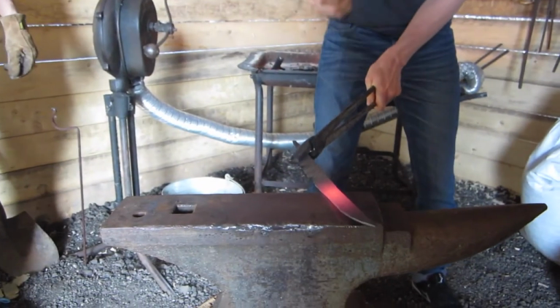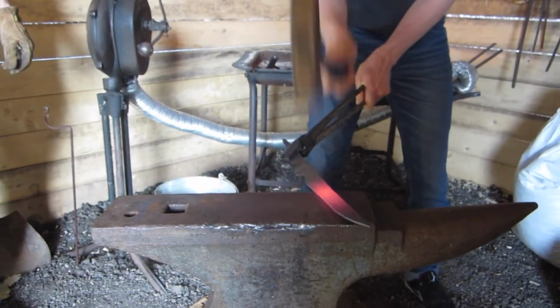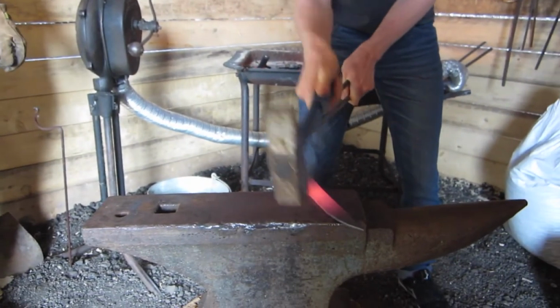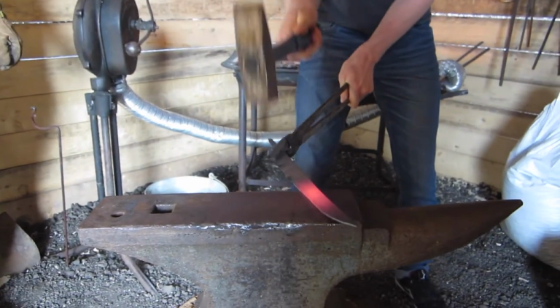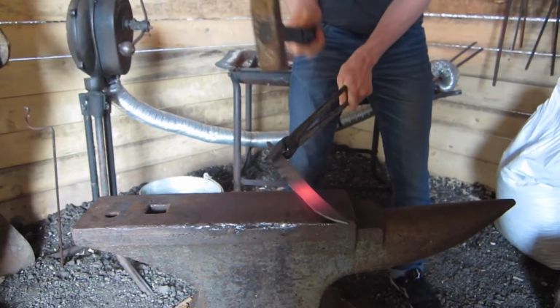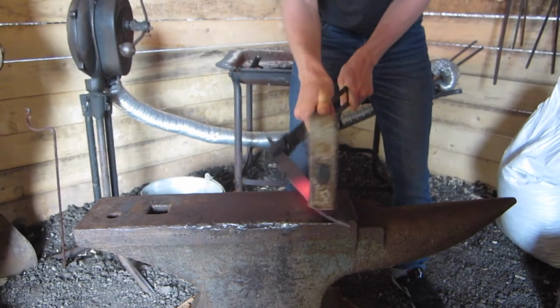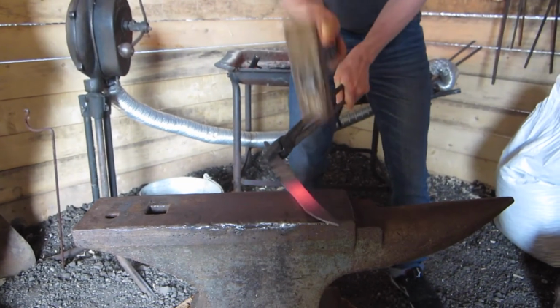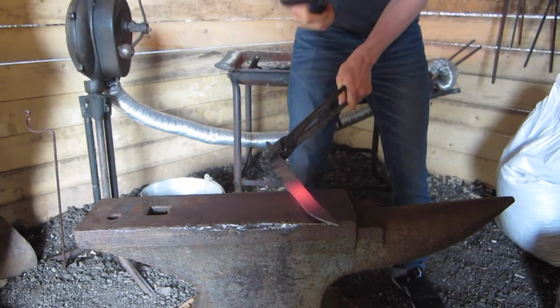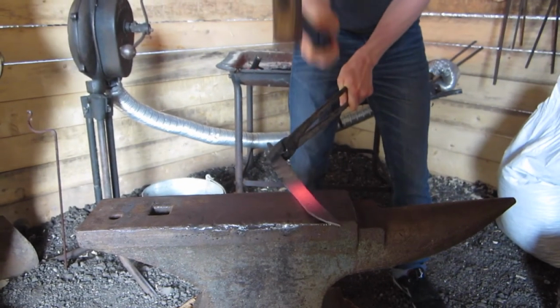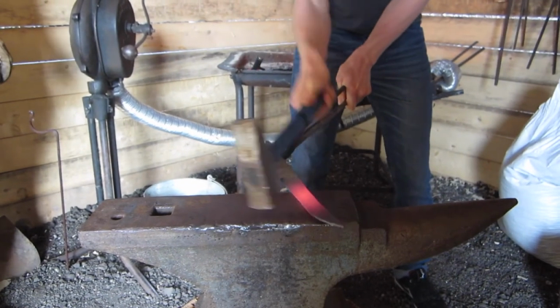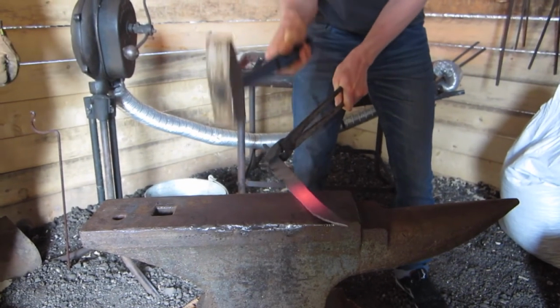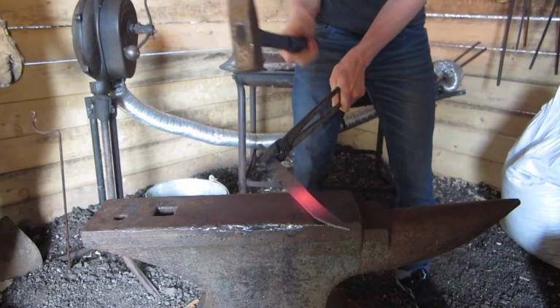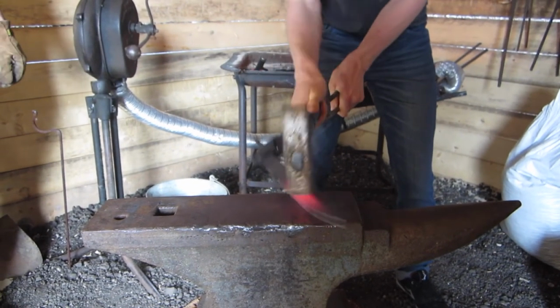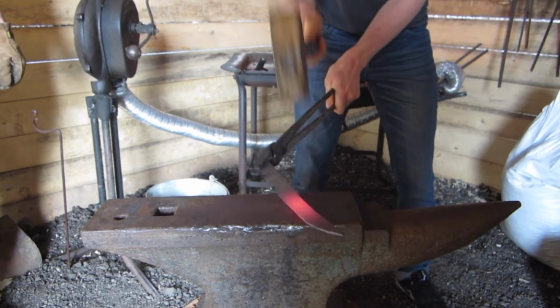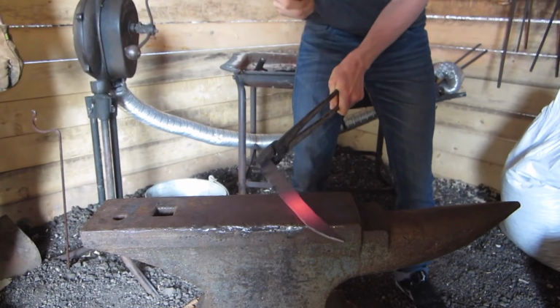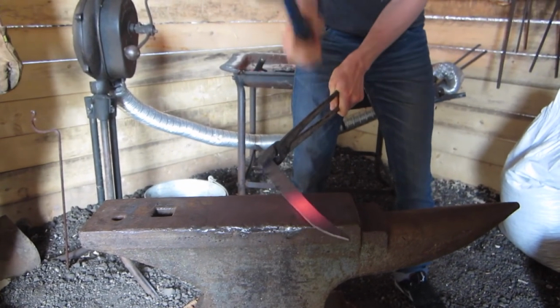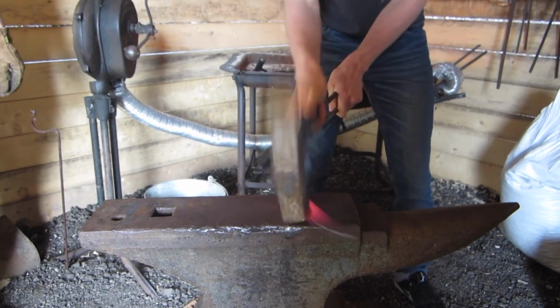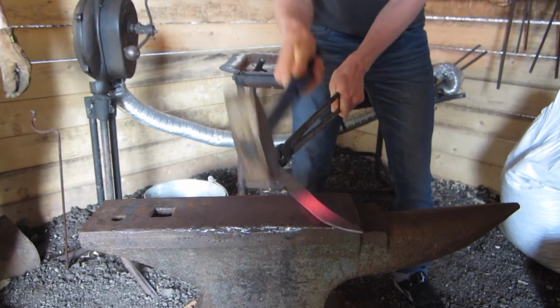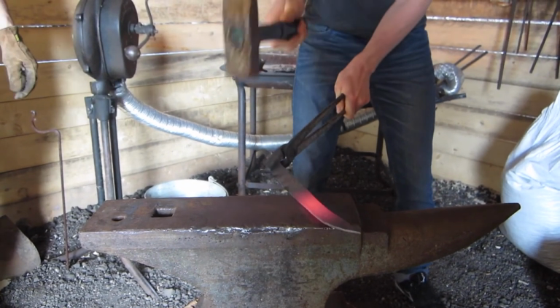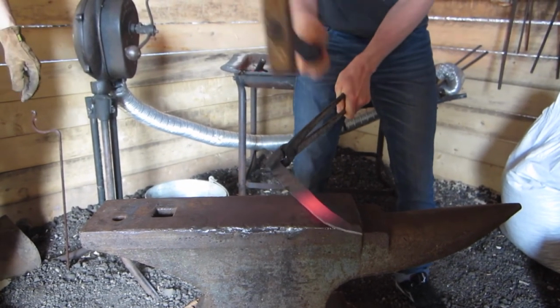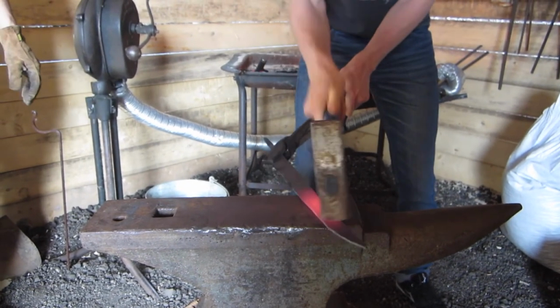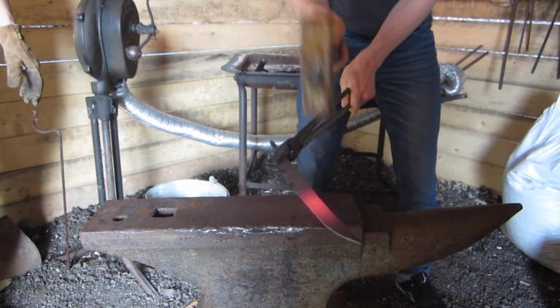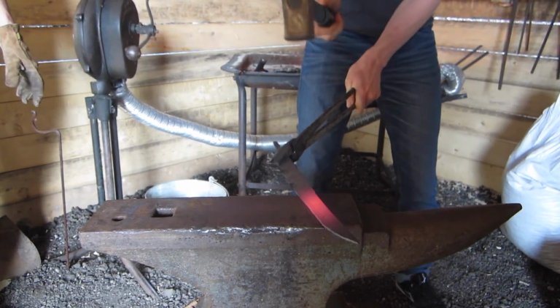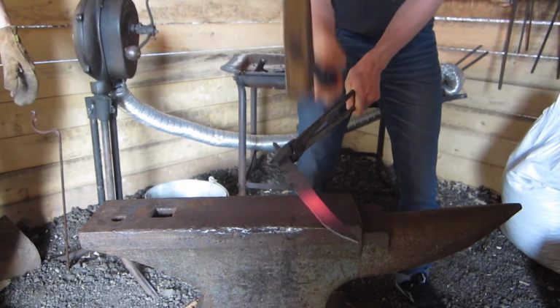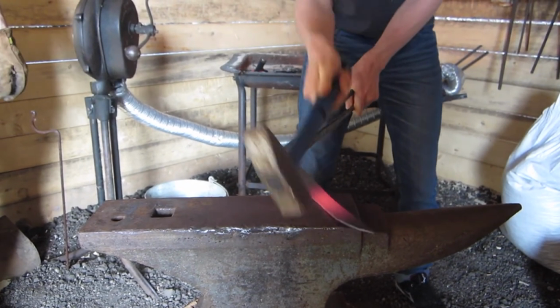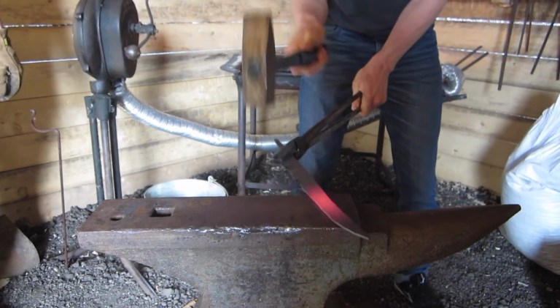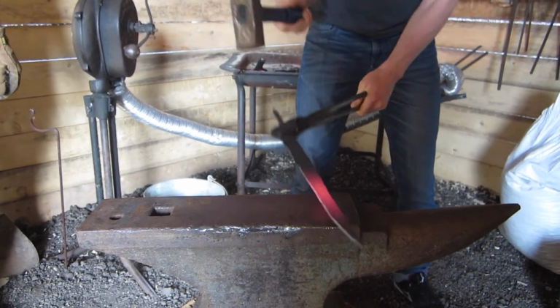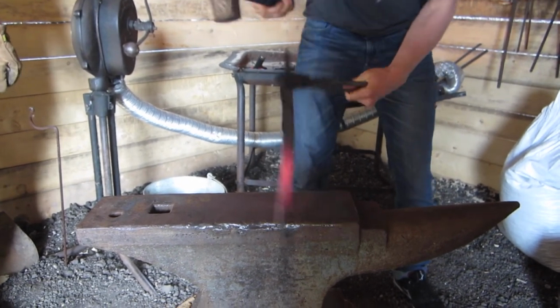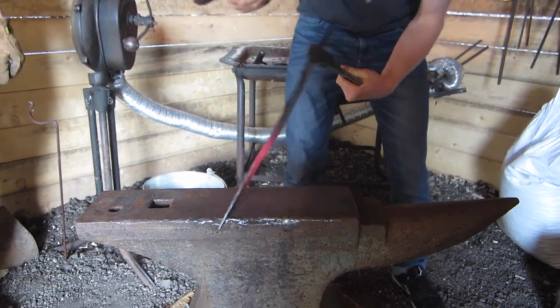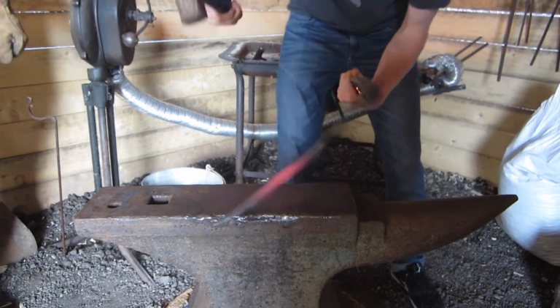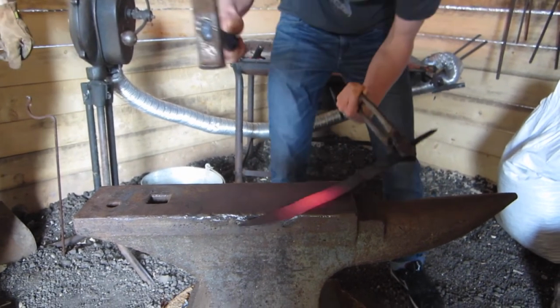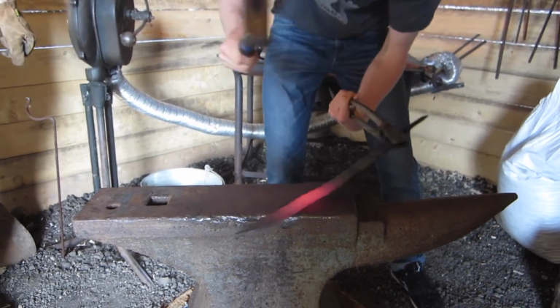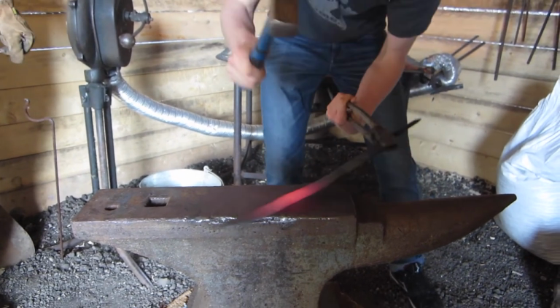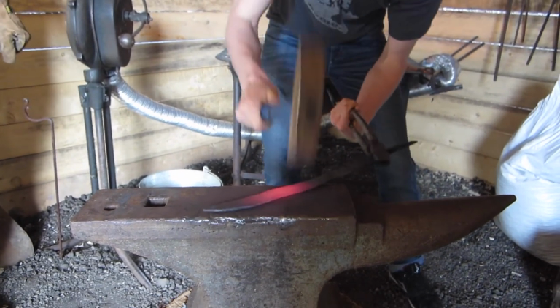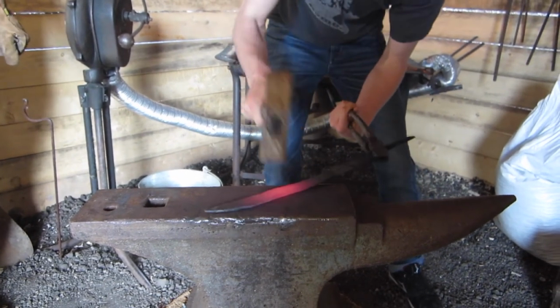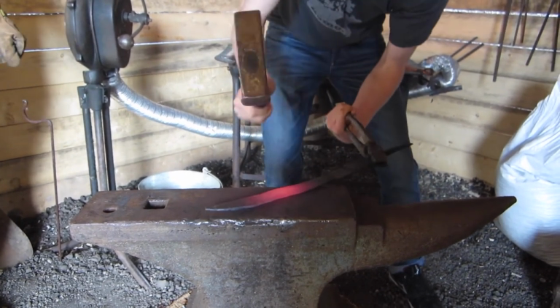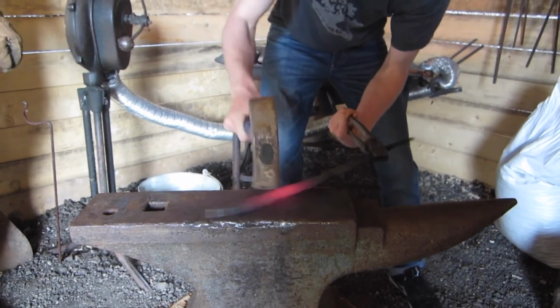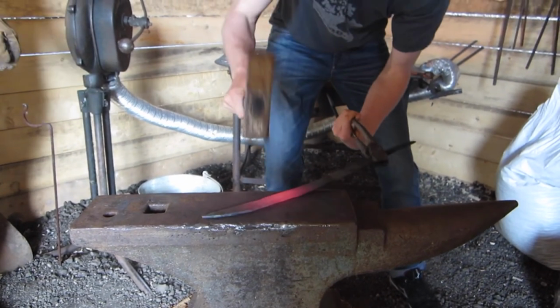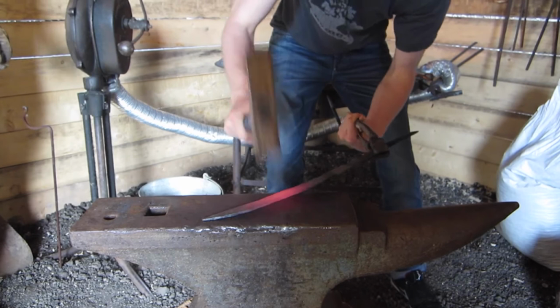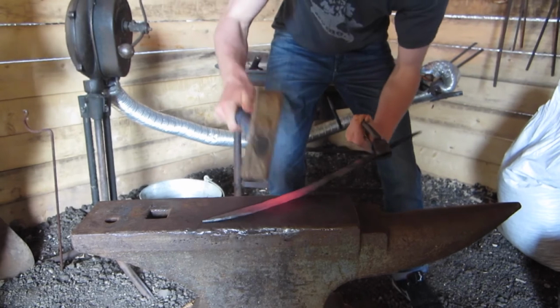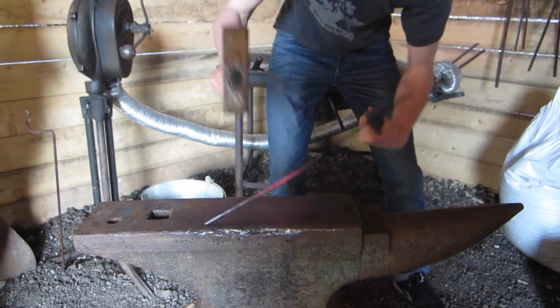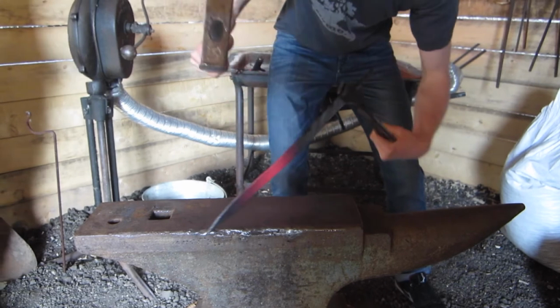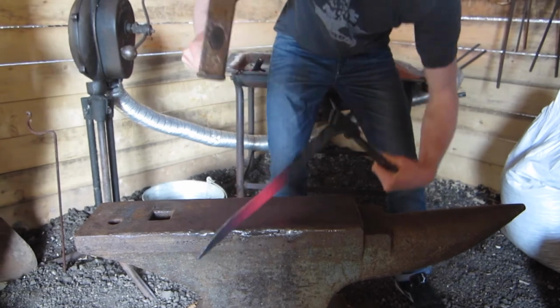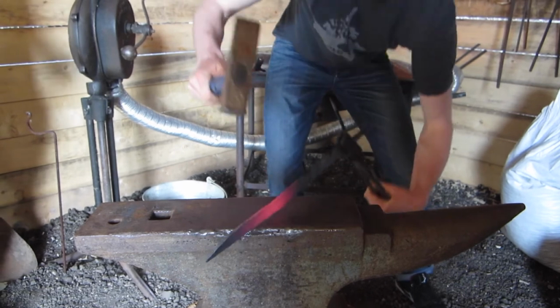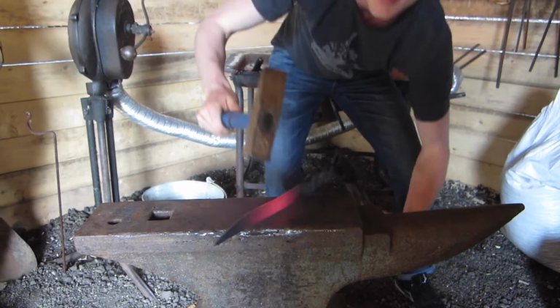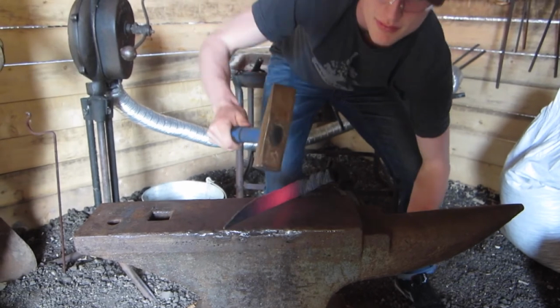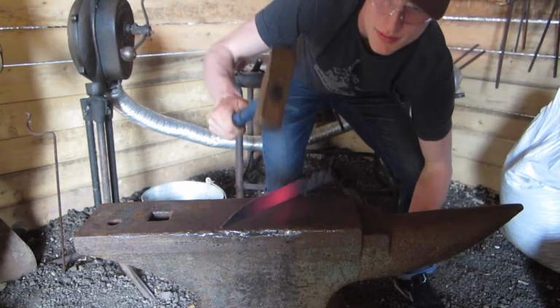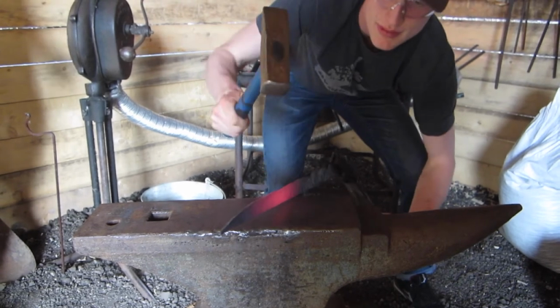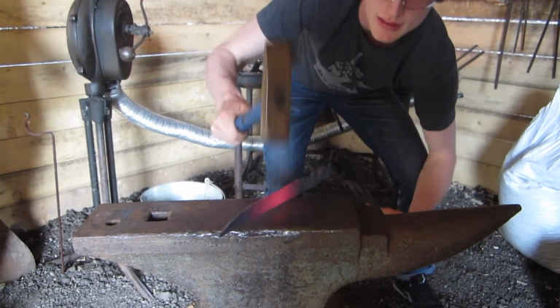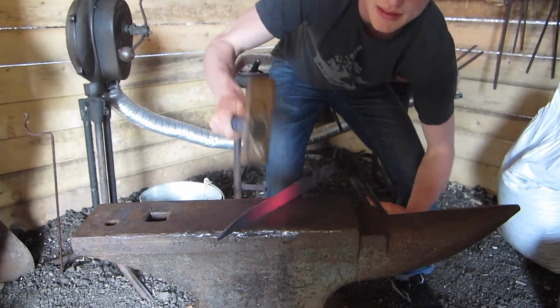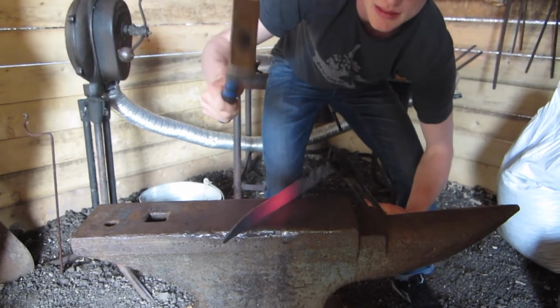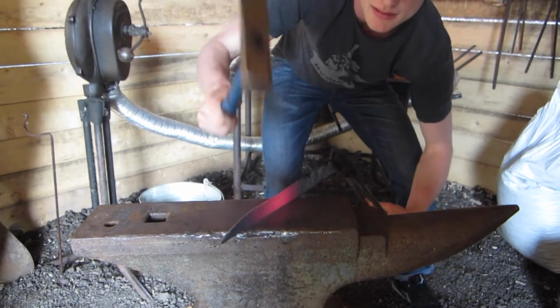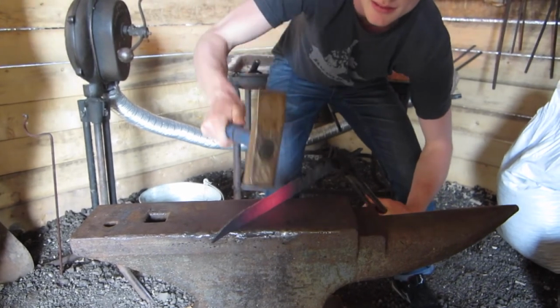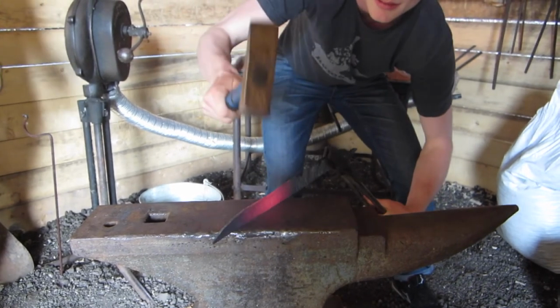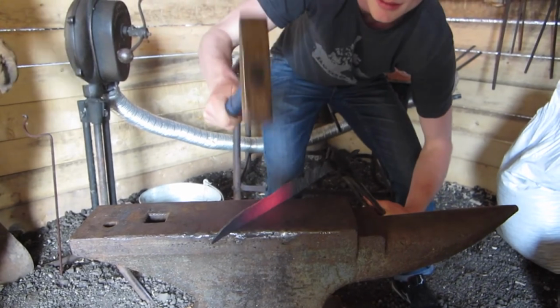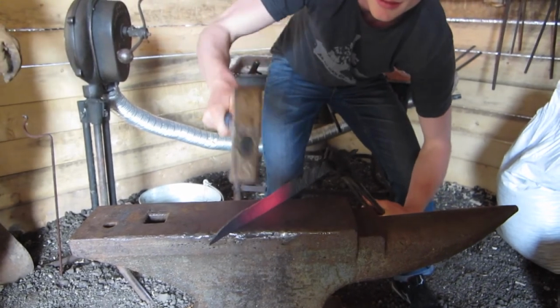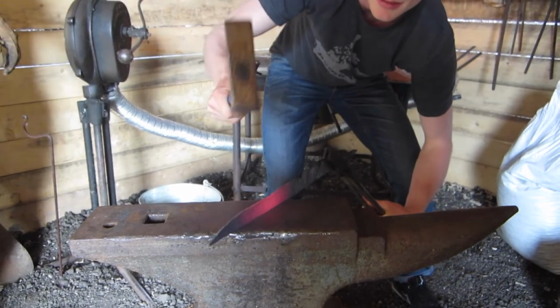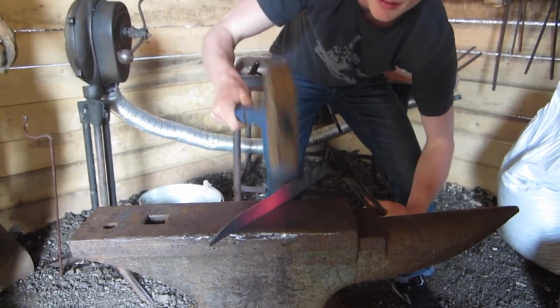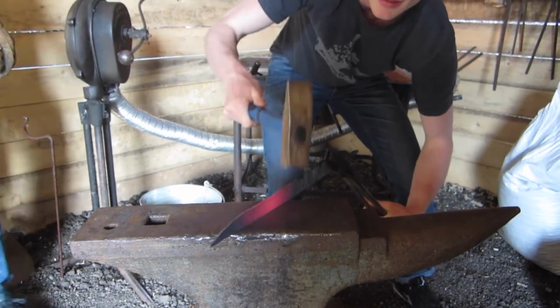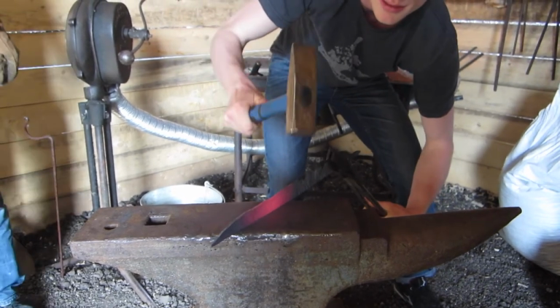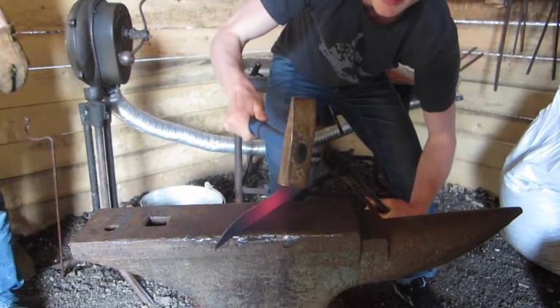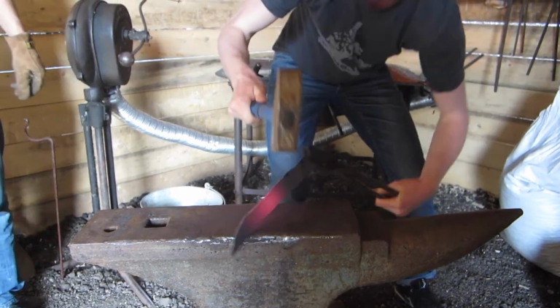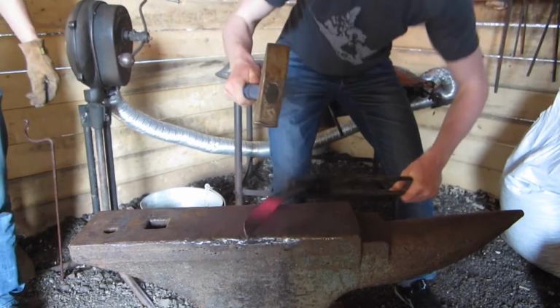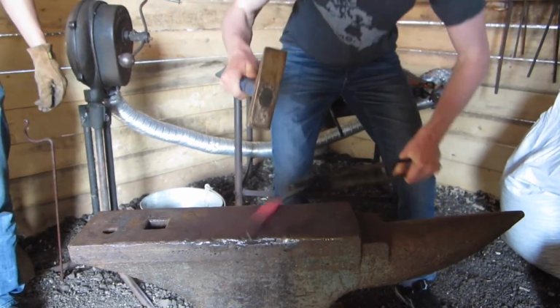Now that the blade has been drawn out, final adjustments can be made. We see Mike straightening out the spine of the blade and adding curvature to the tip.